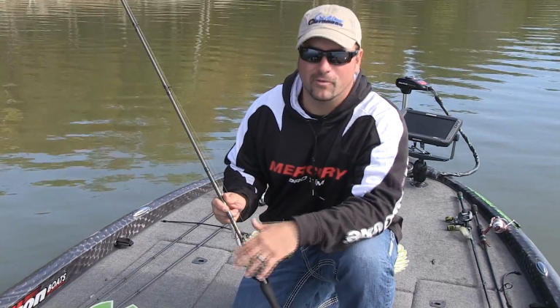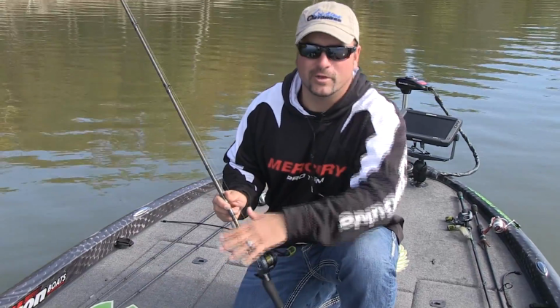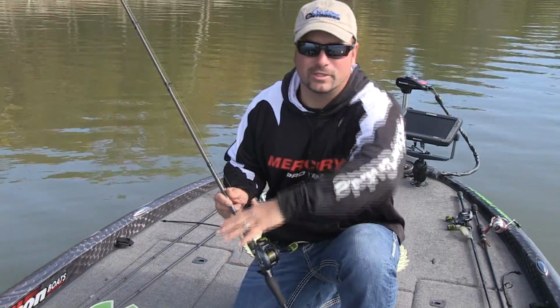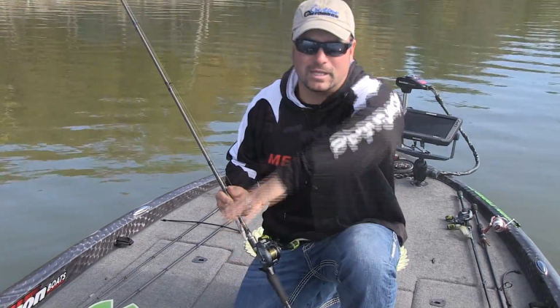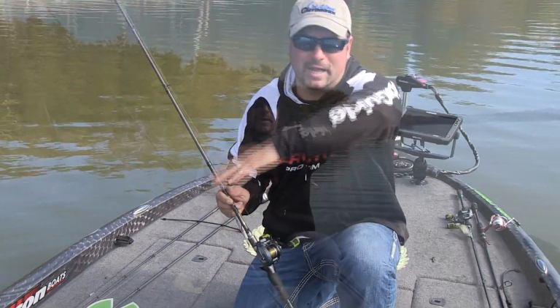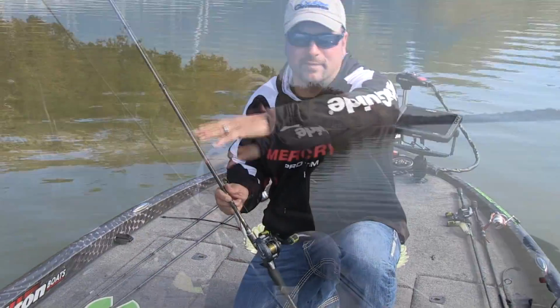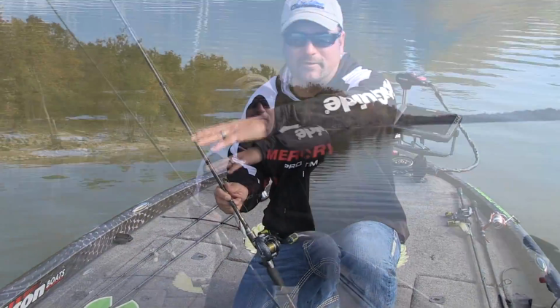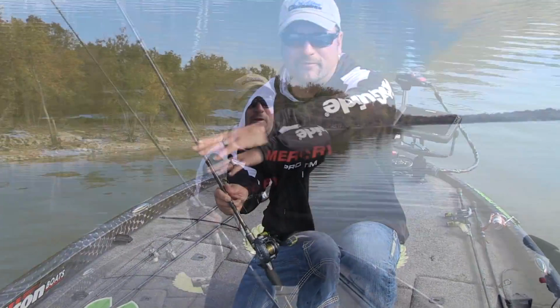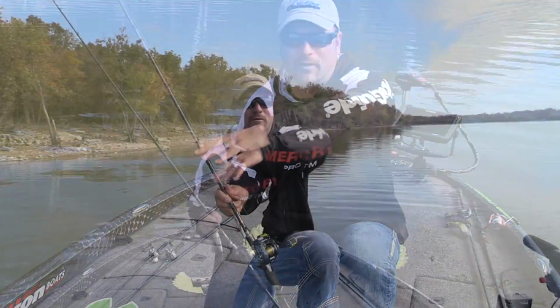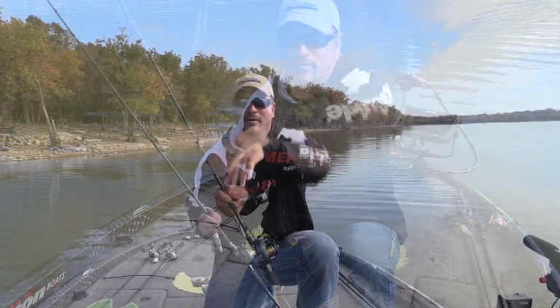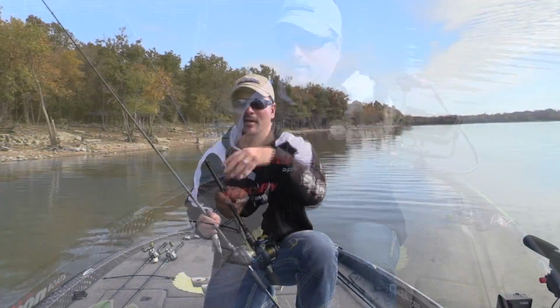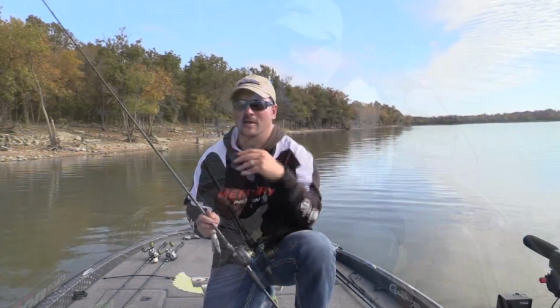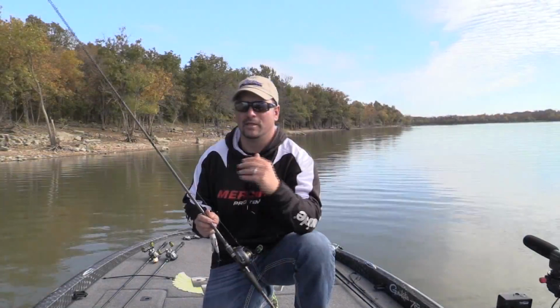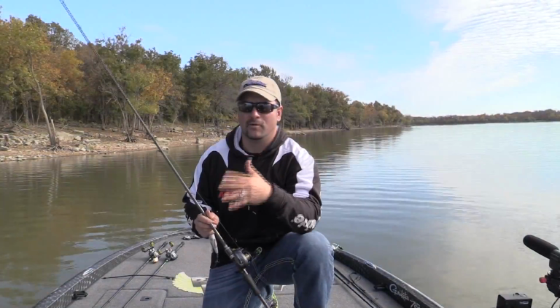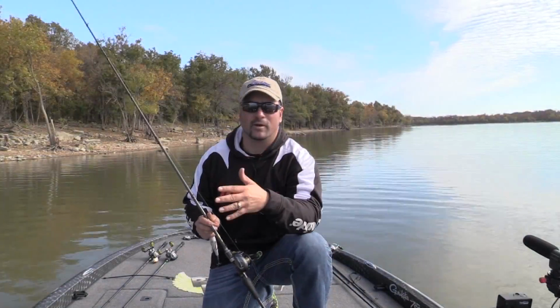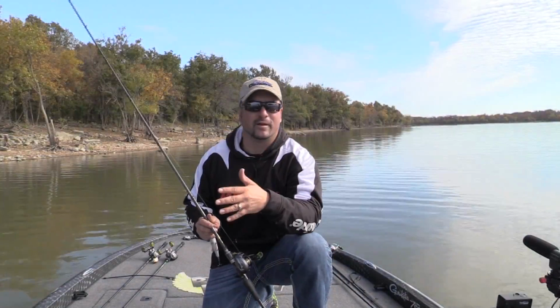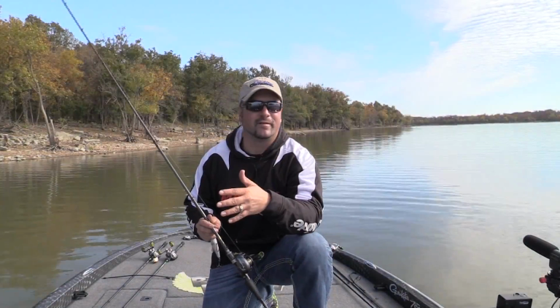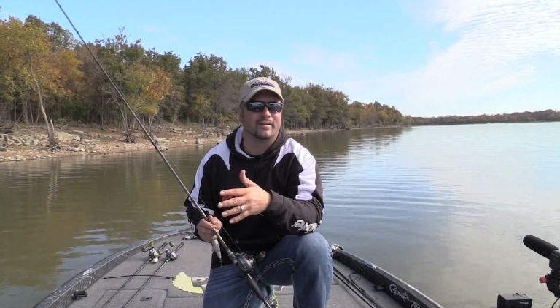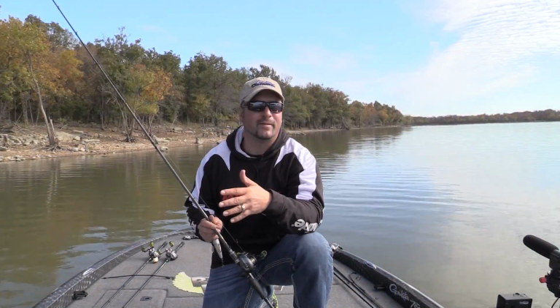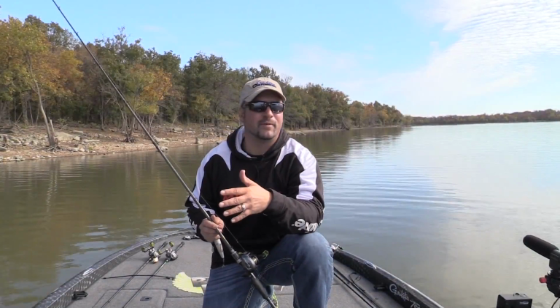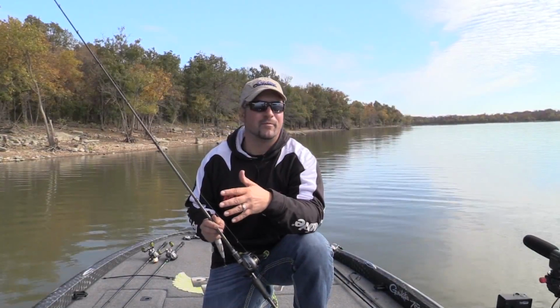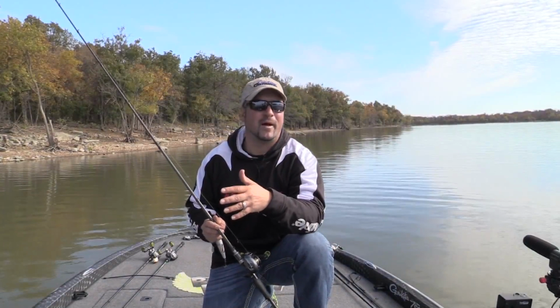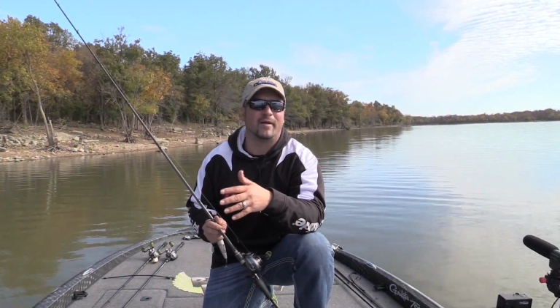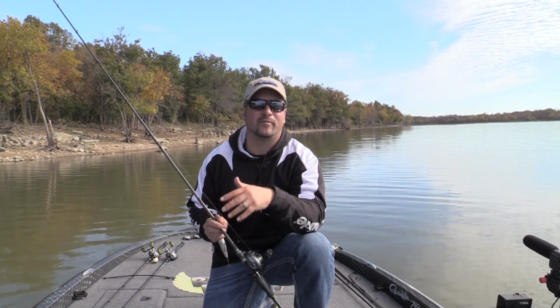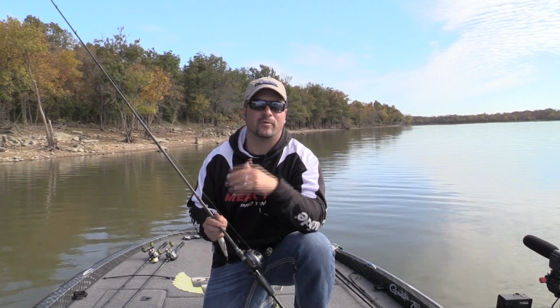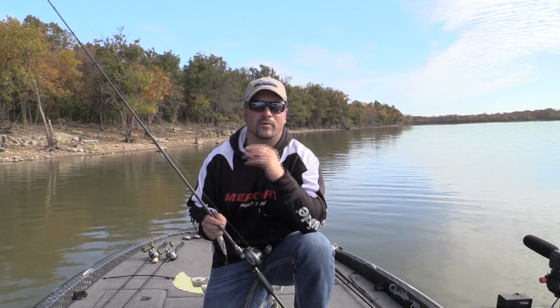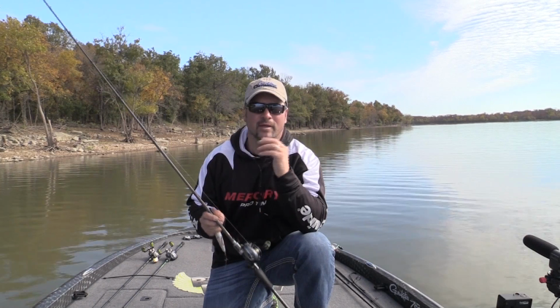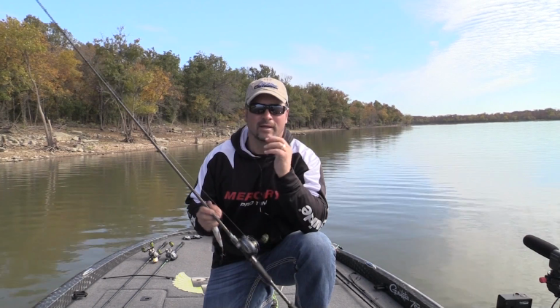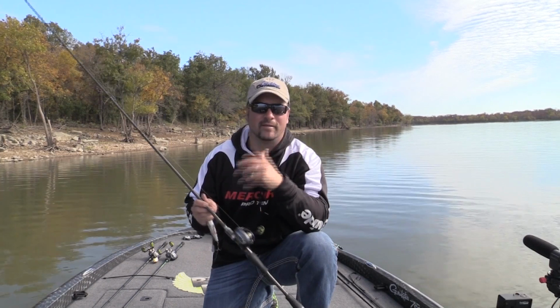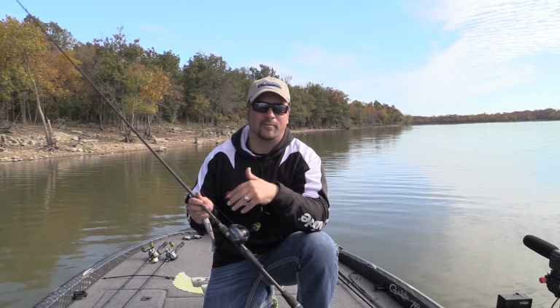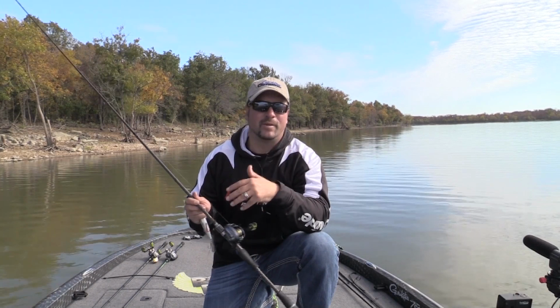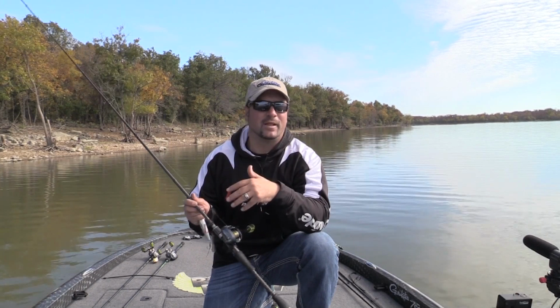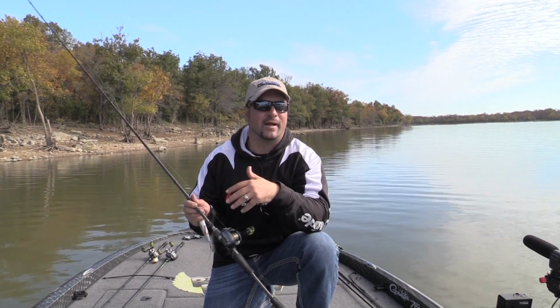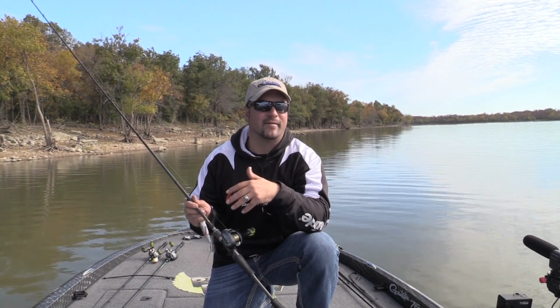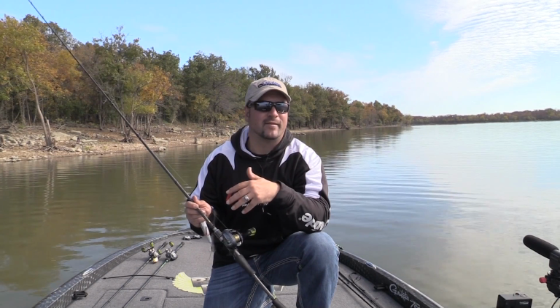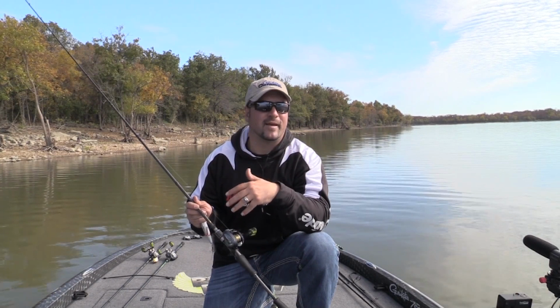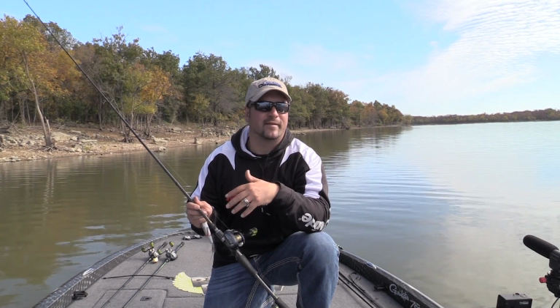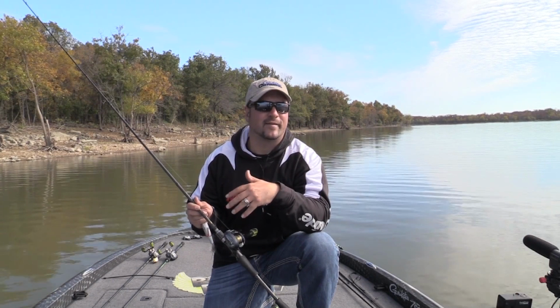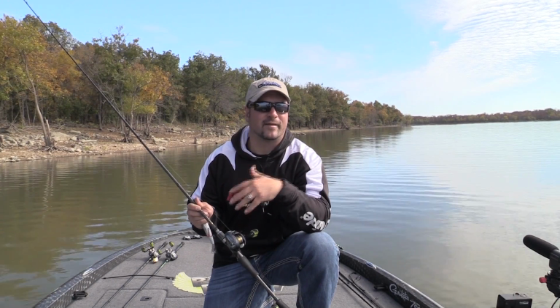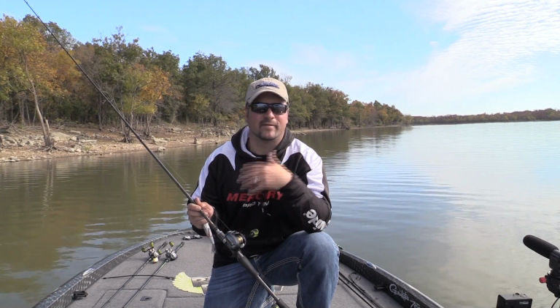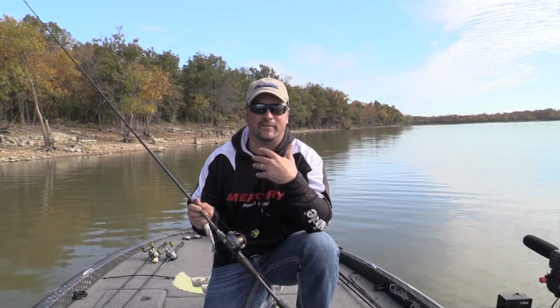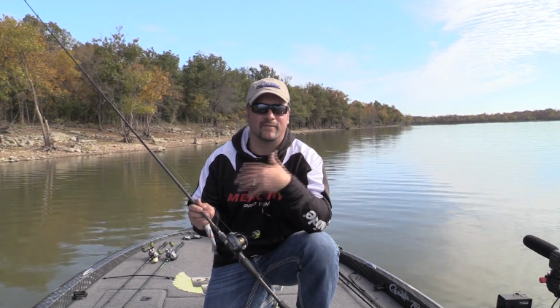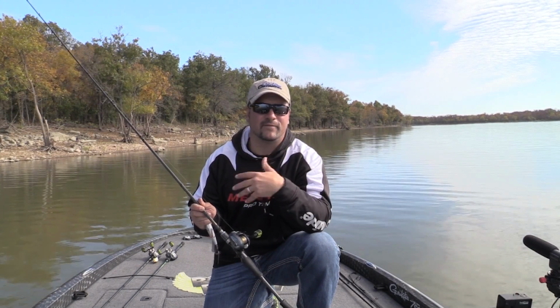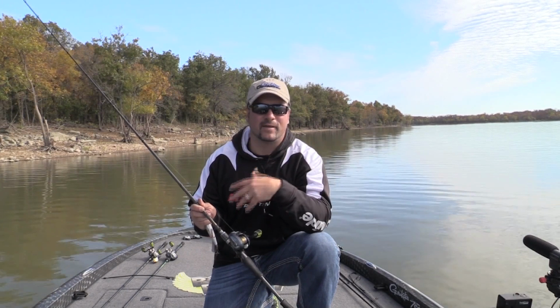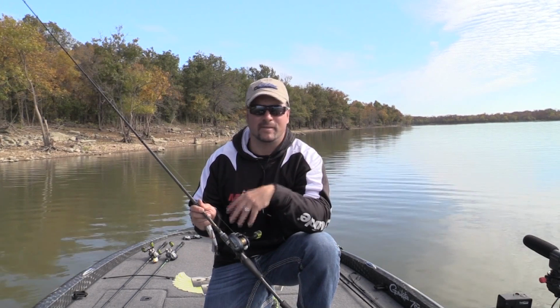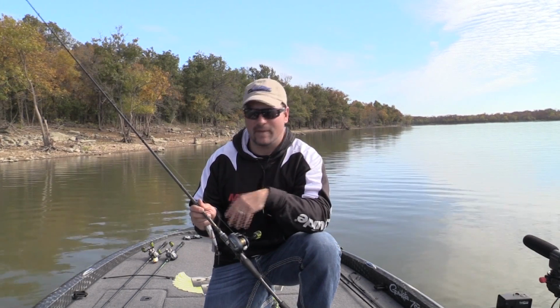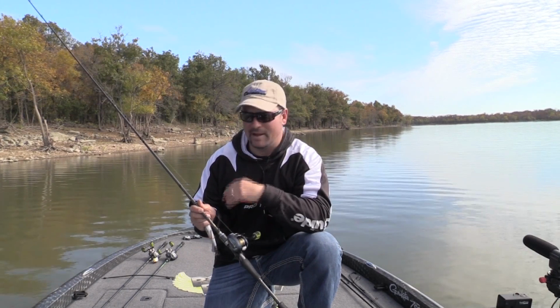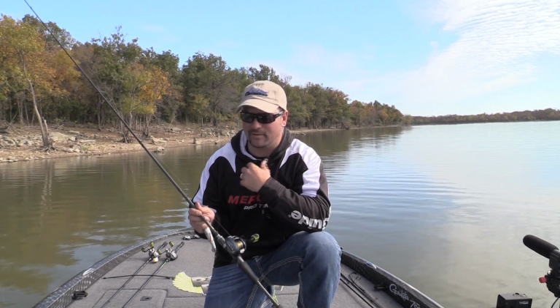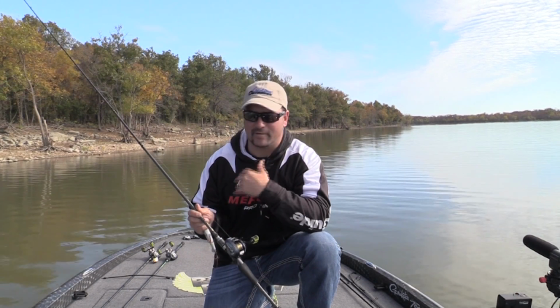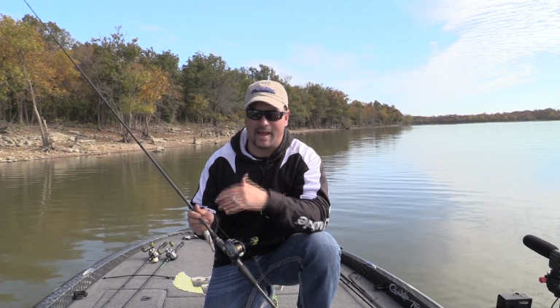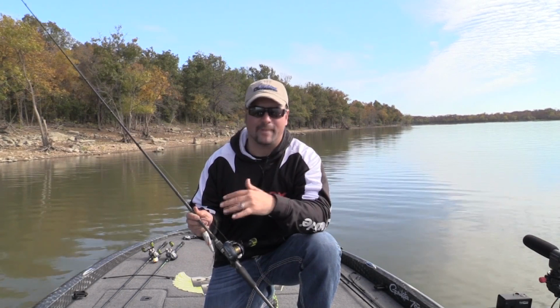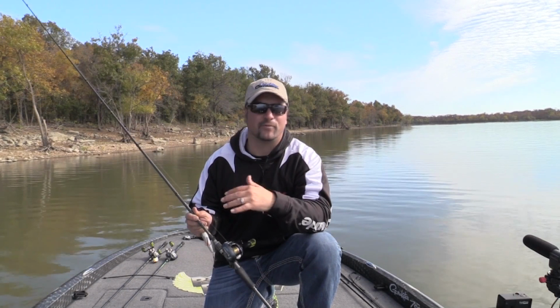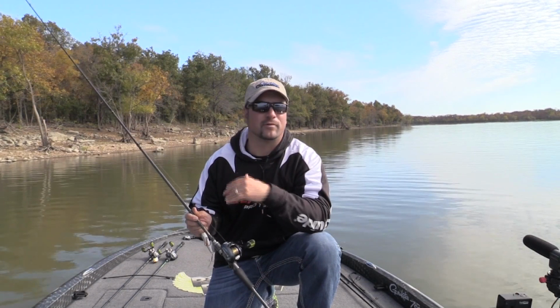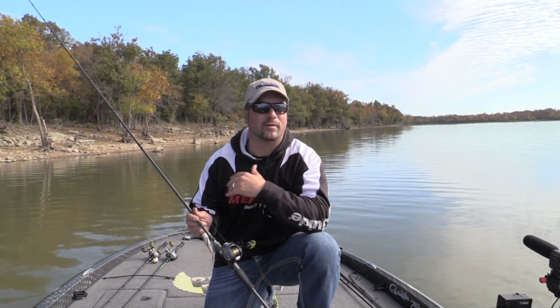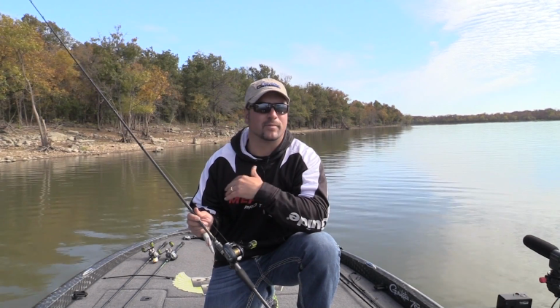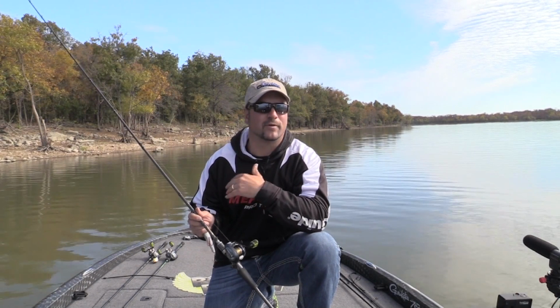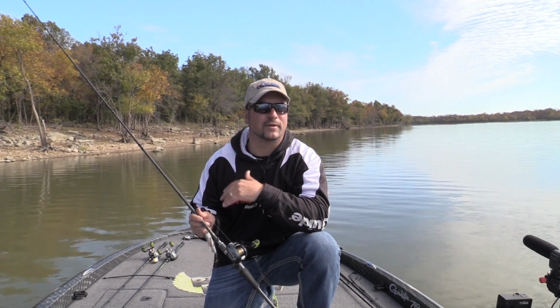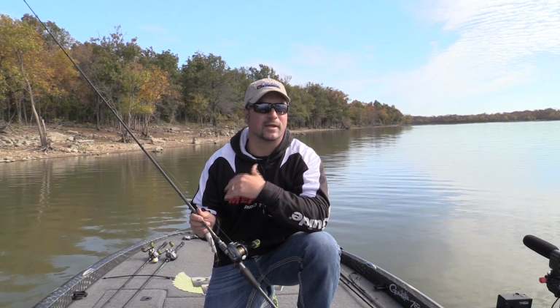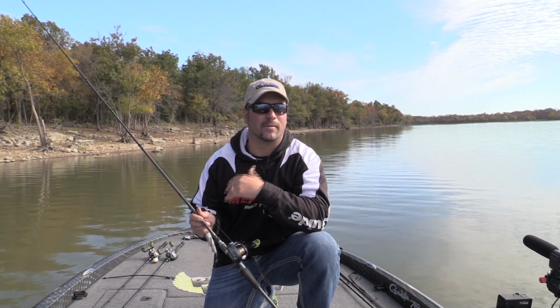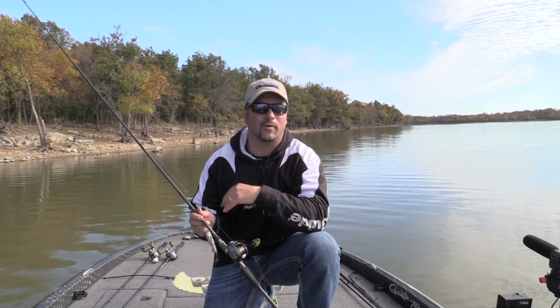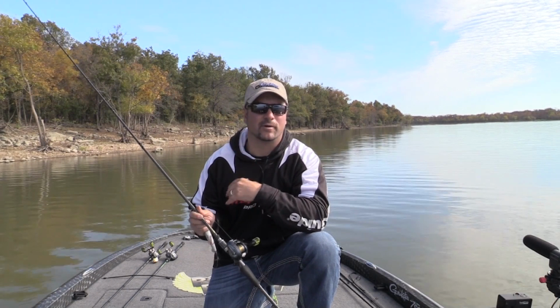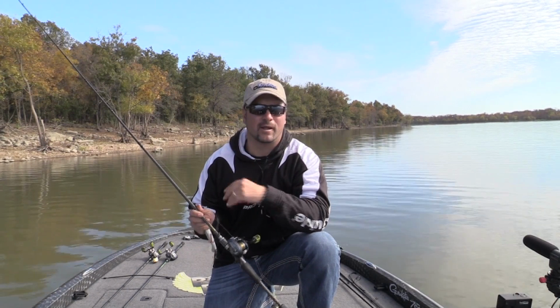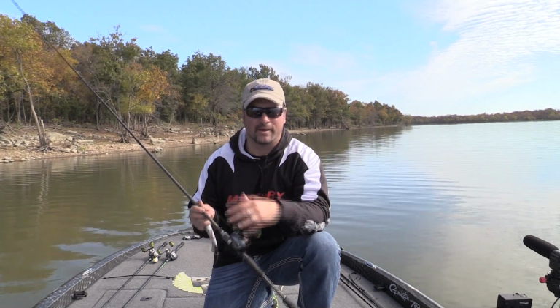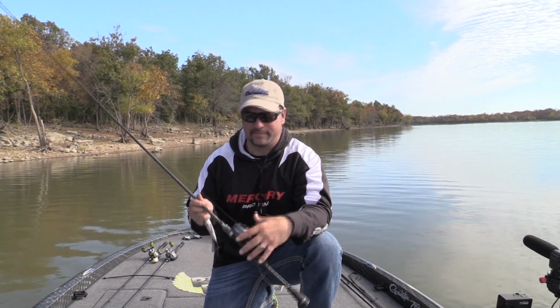You want your line to be floating — you want it as limp as possible. This P-Line CXX in a 15-pound is absolutely the perfect topwater line.